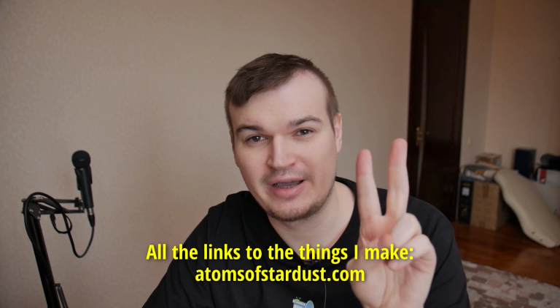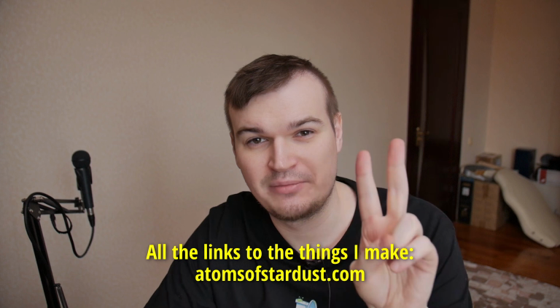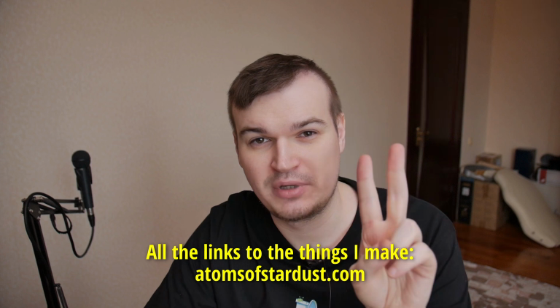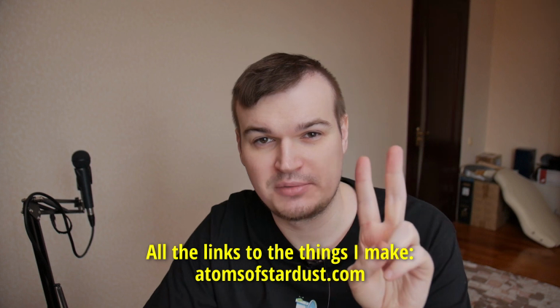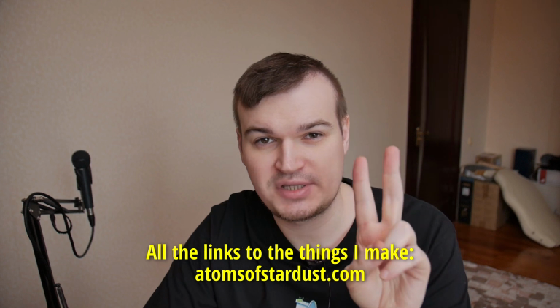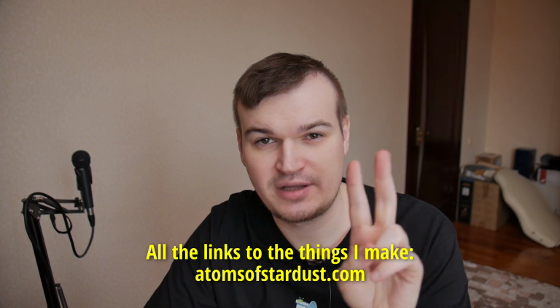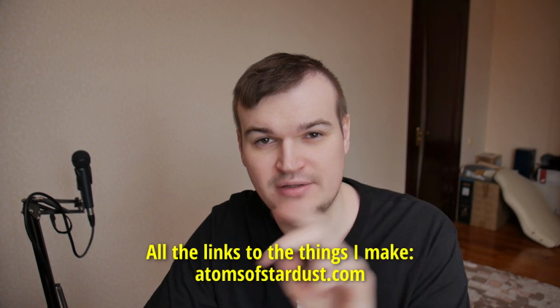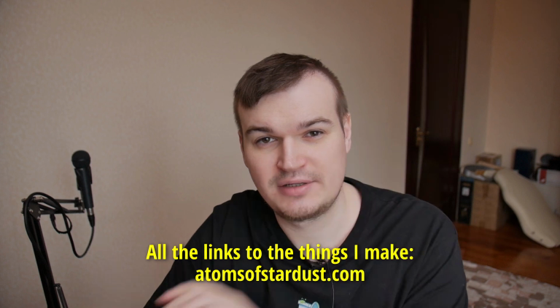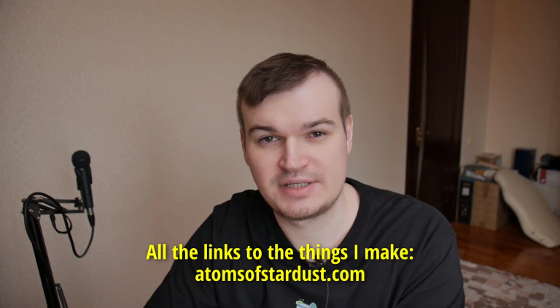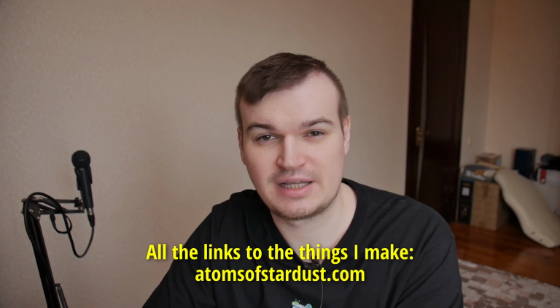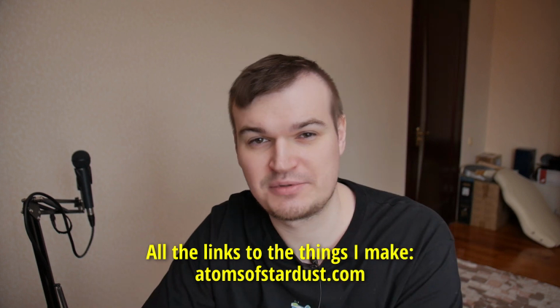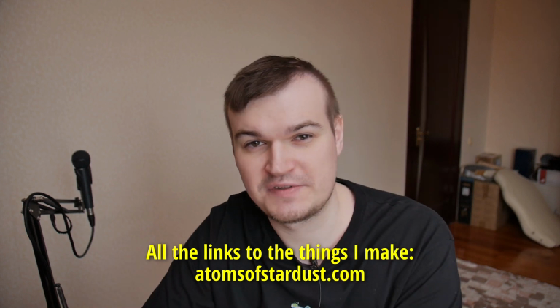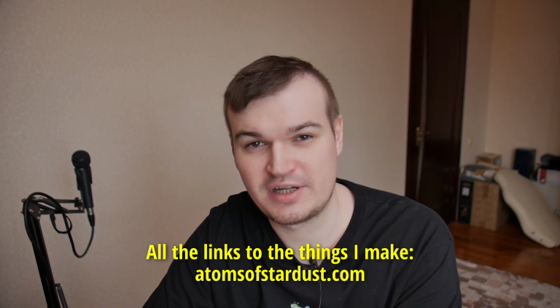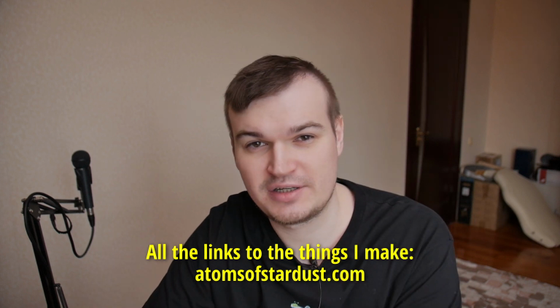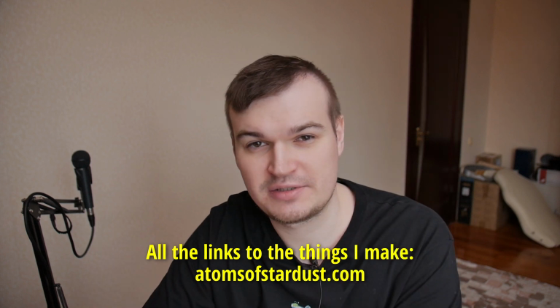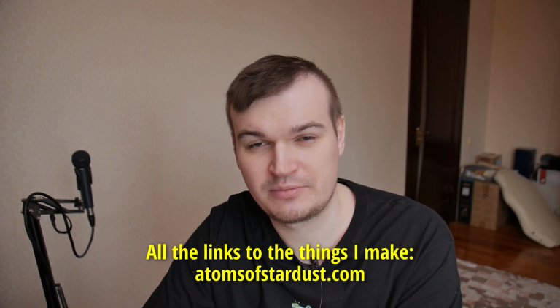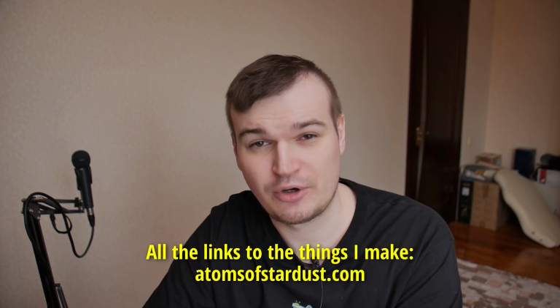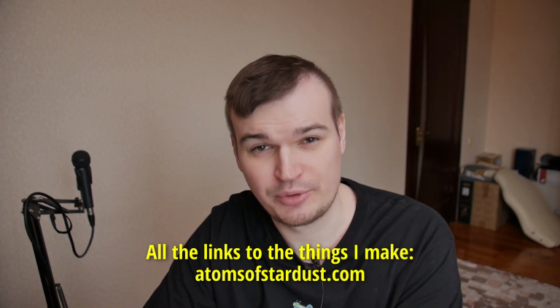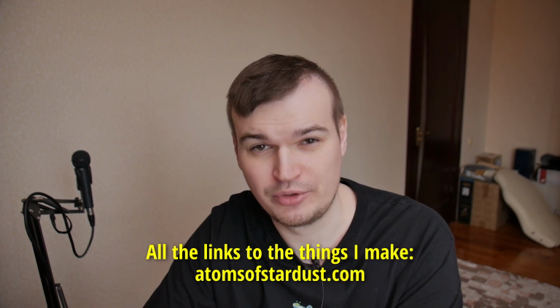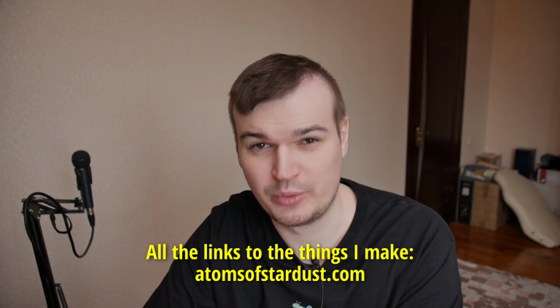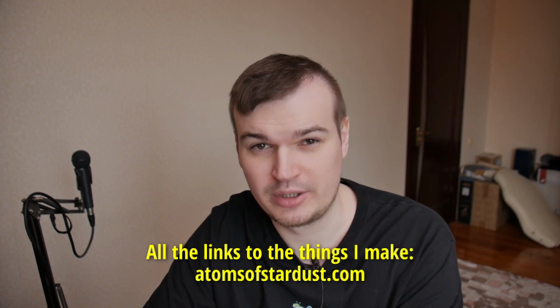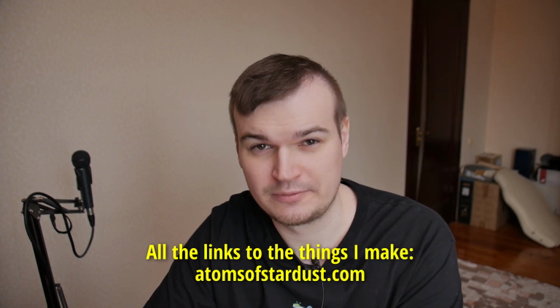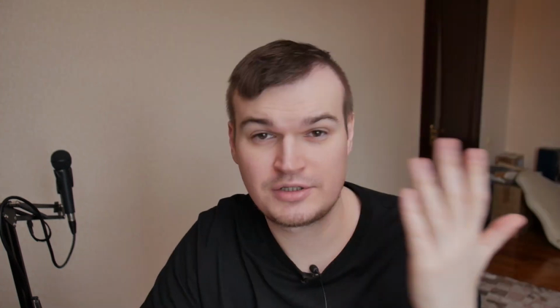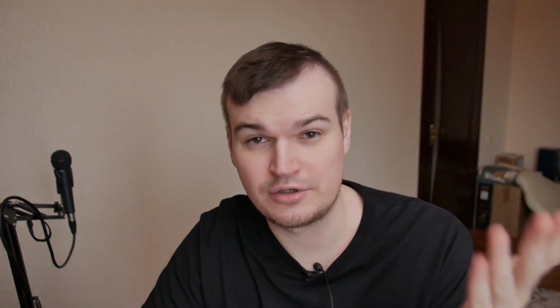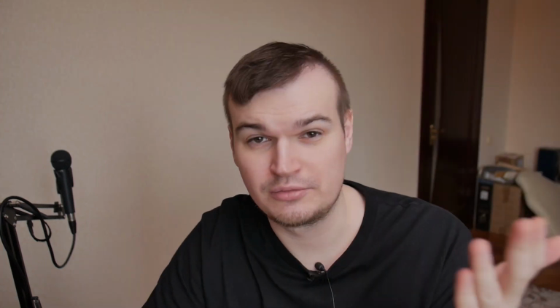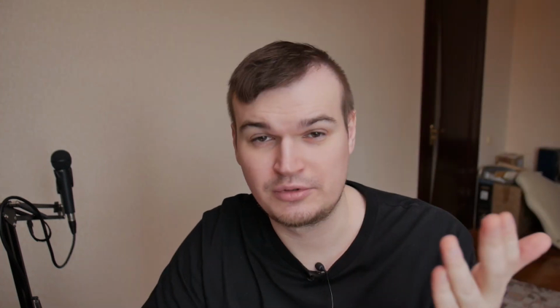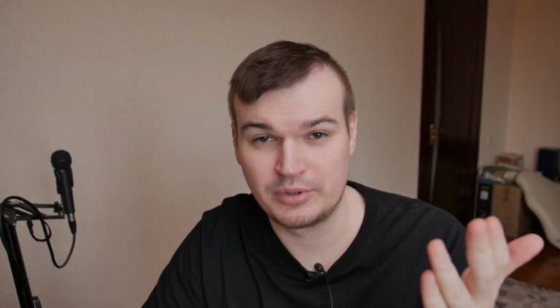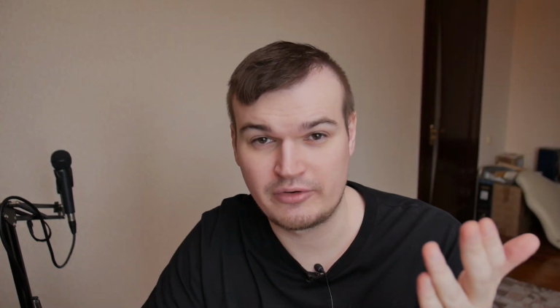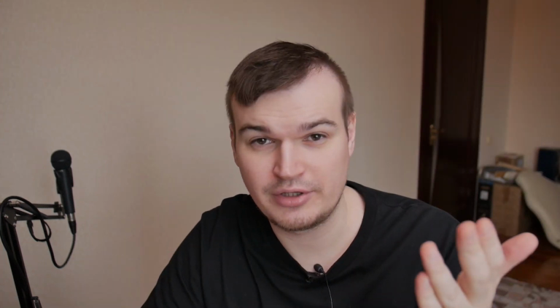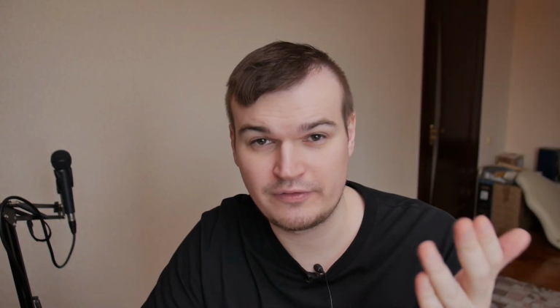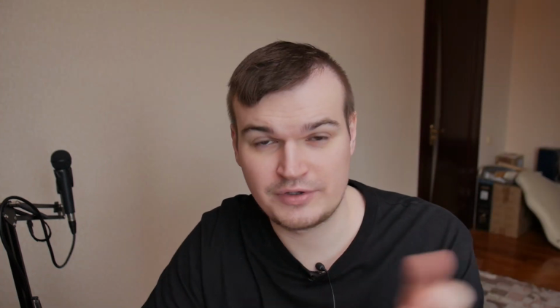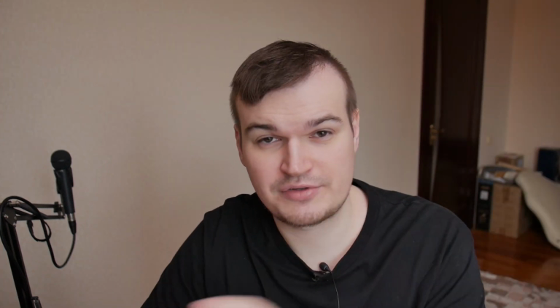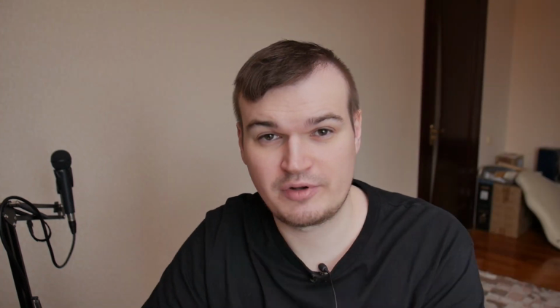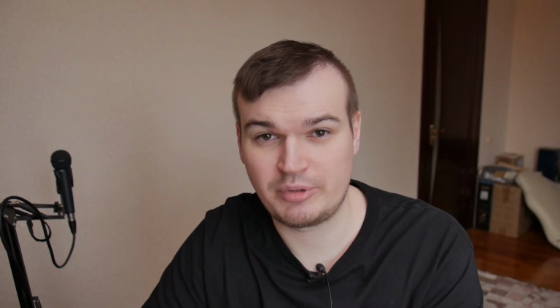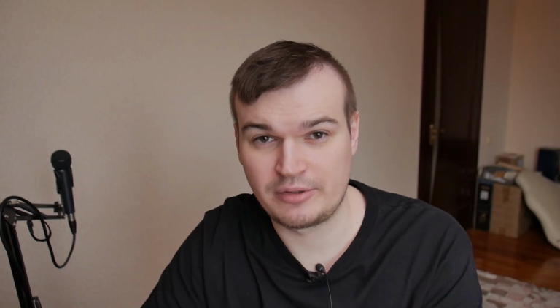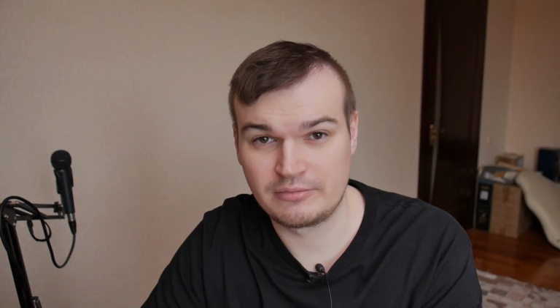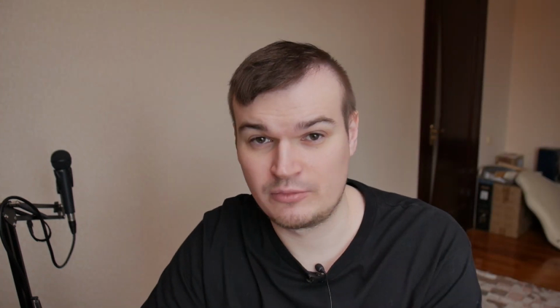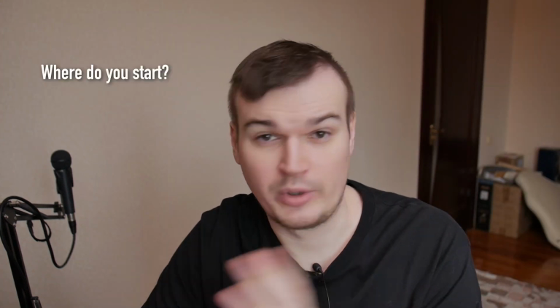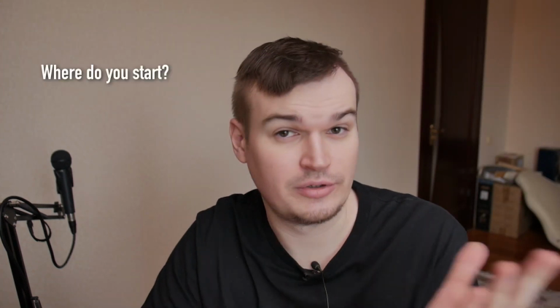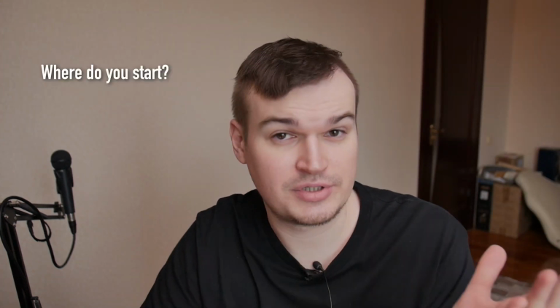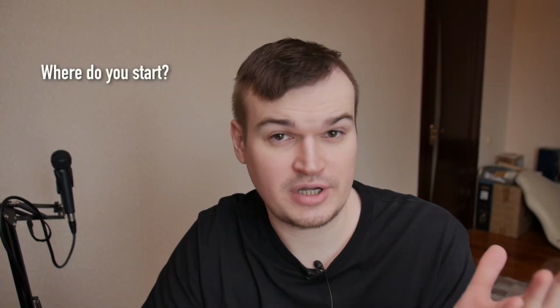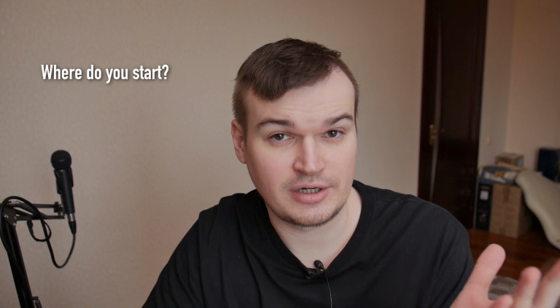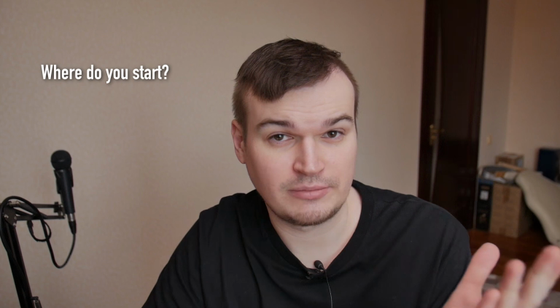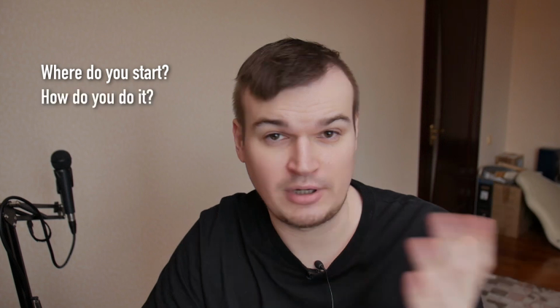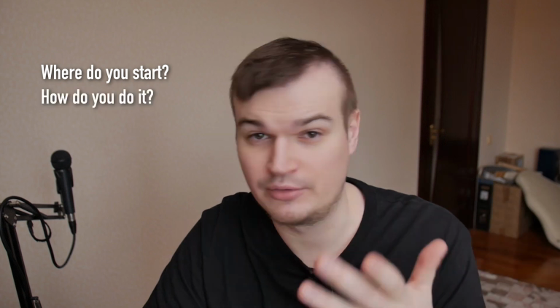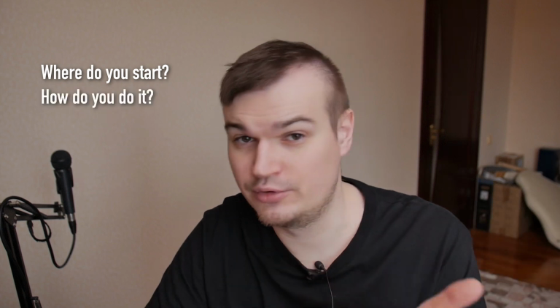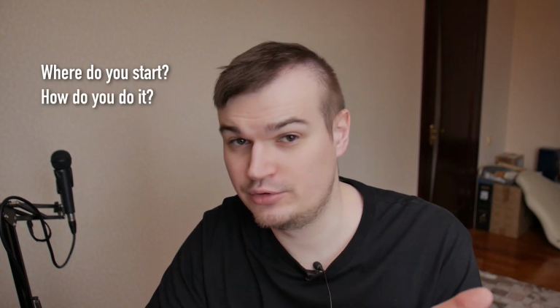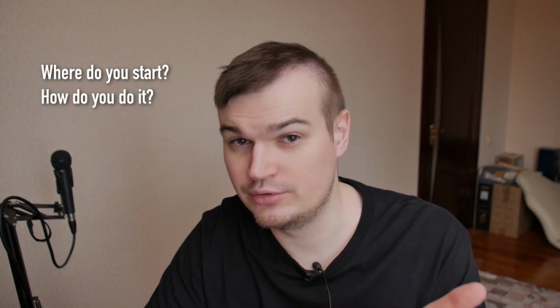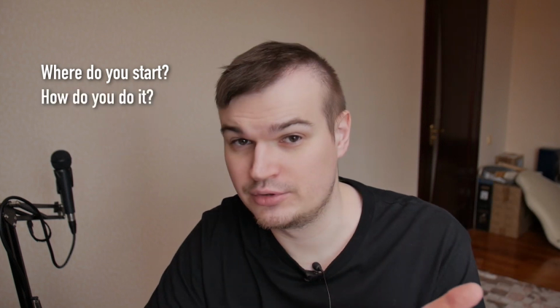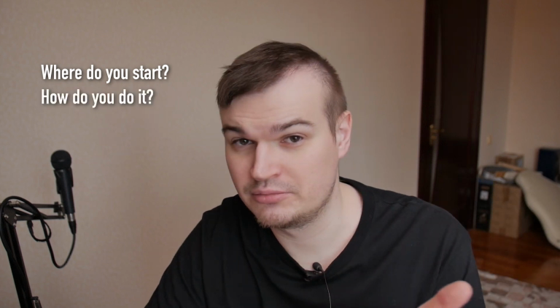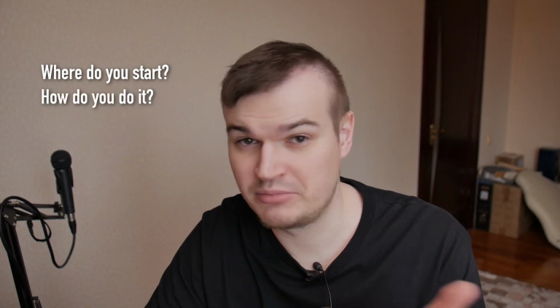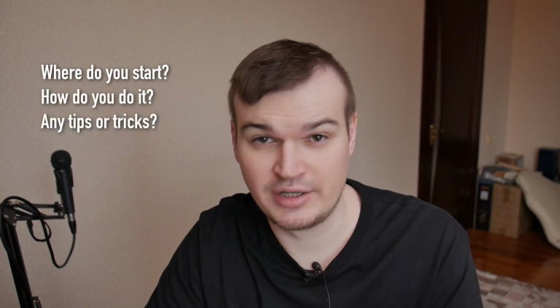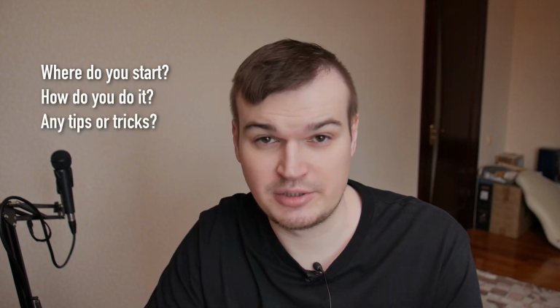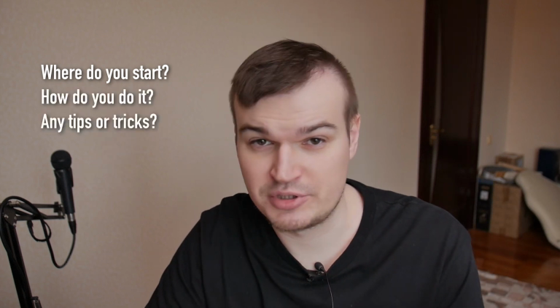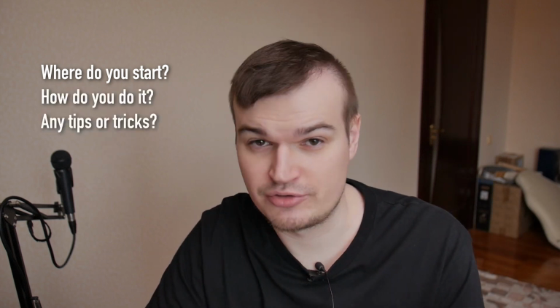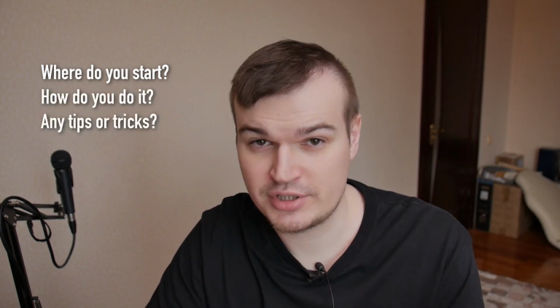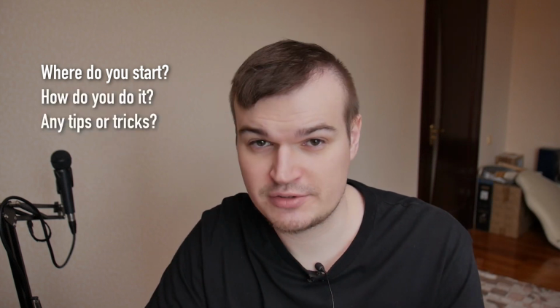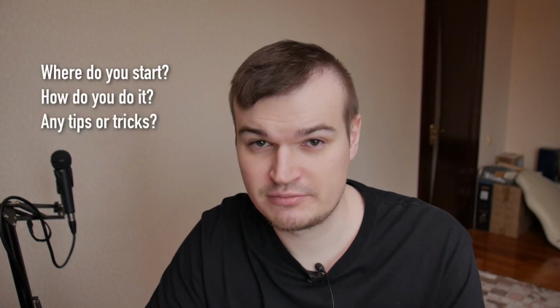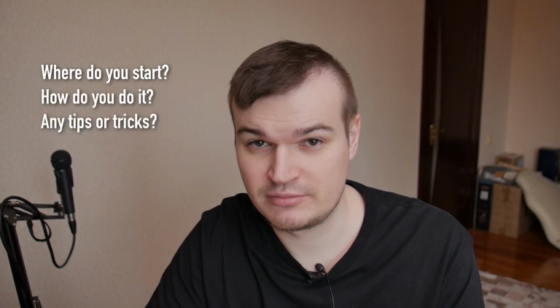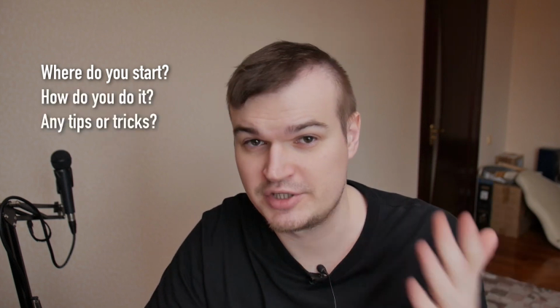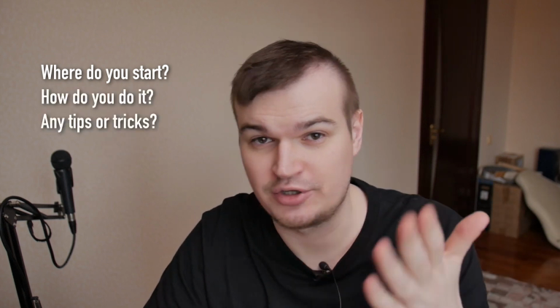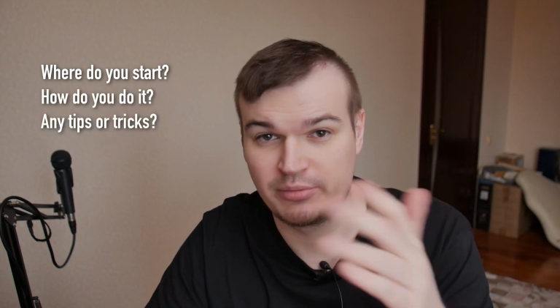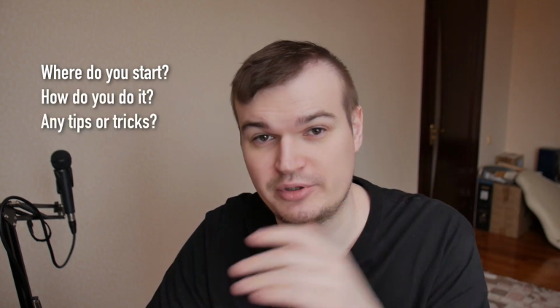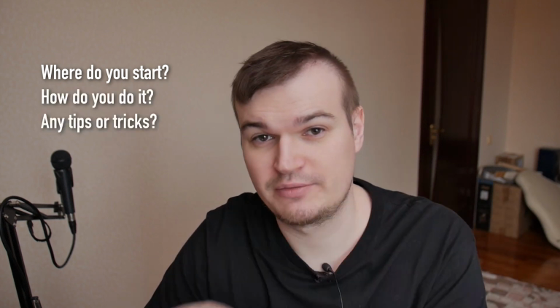Hi, my name is Stan. This is Atomslaw Stardust. I hope you're doing well. So, you want to write your first screenplay? Where do you start? How do you do it? Any tips and tricks? Let's talk about it.